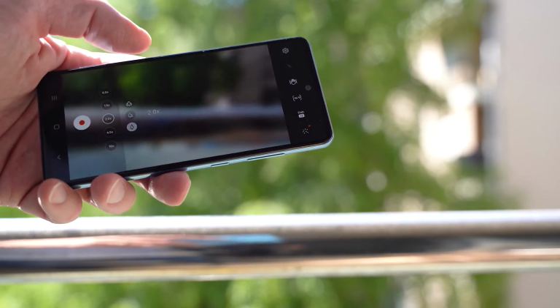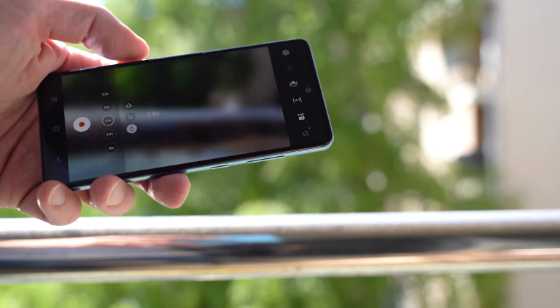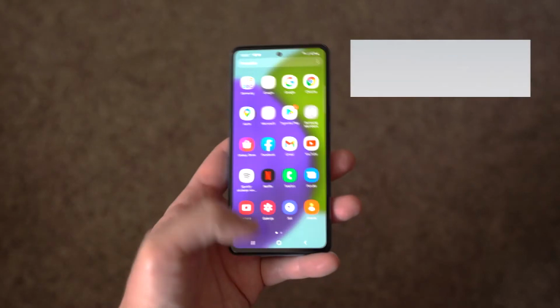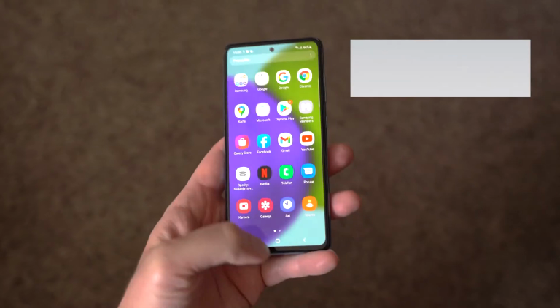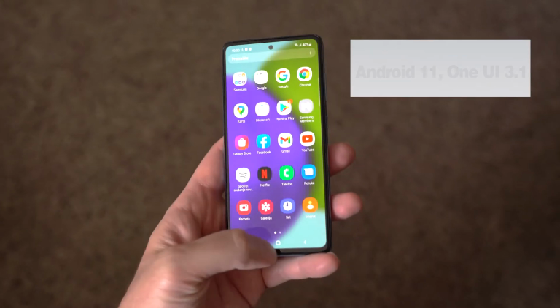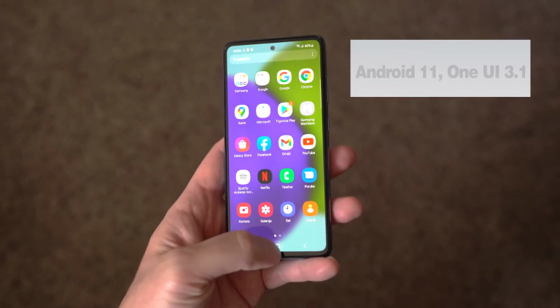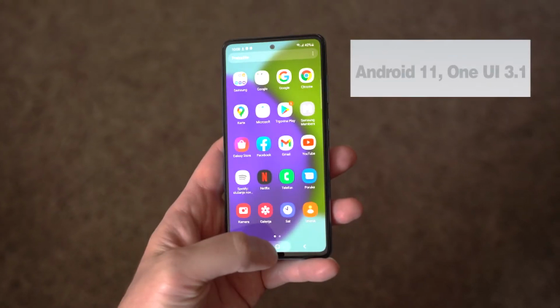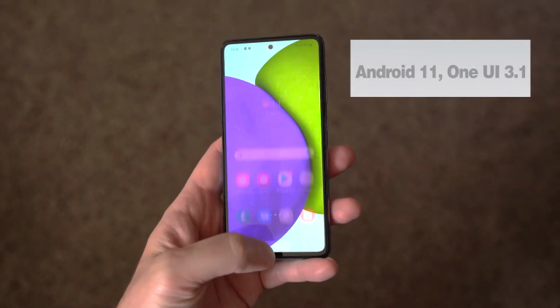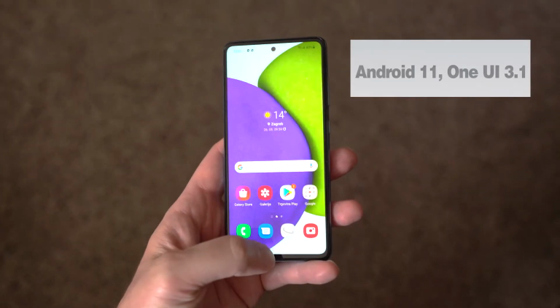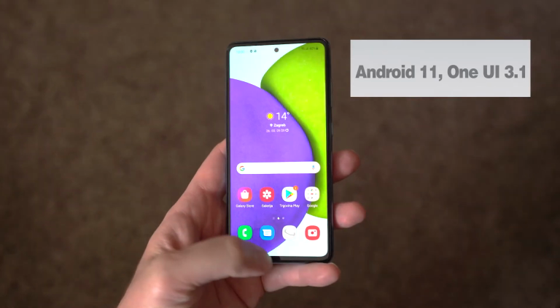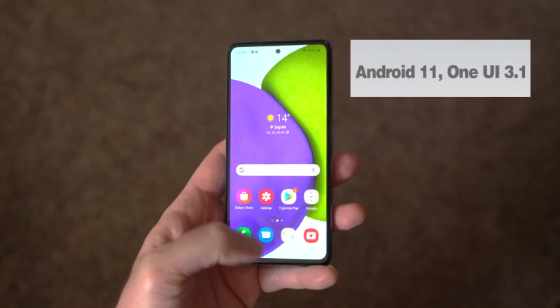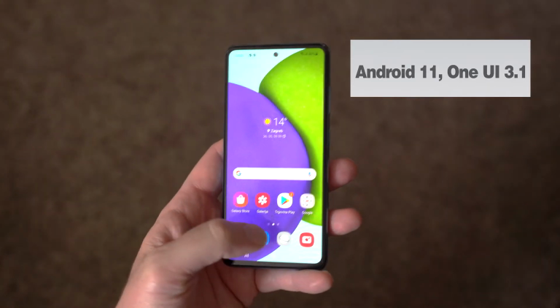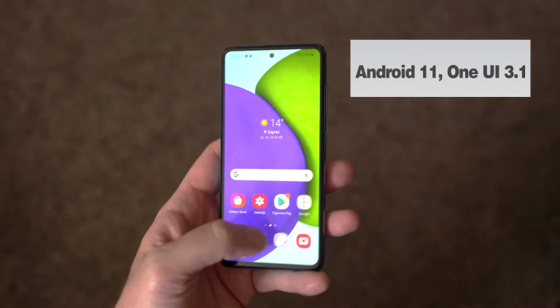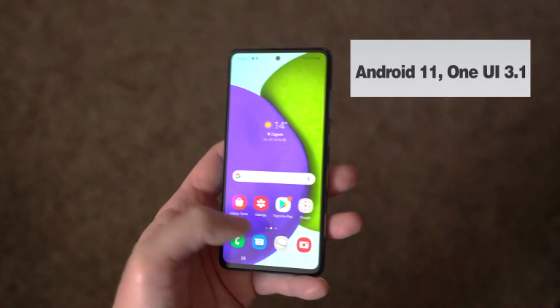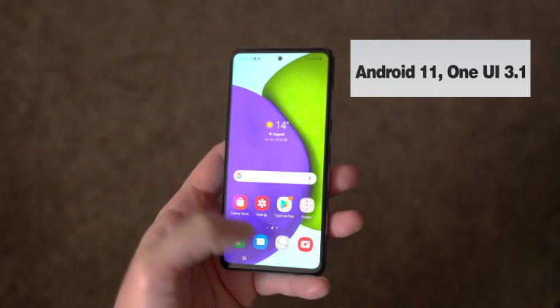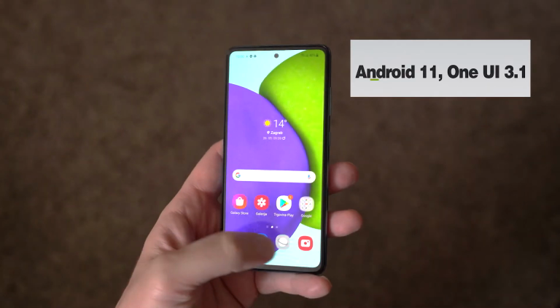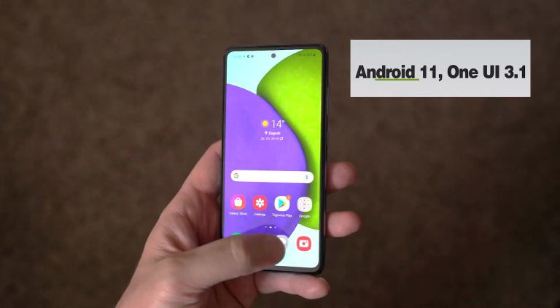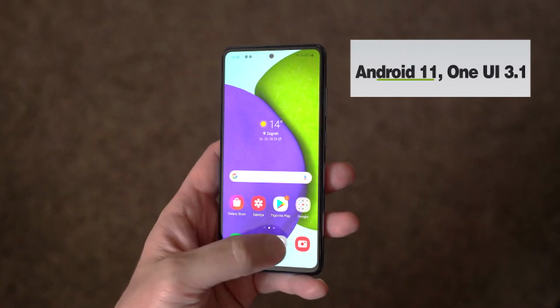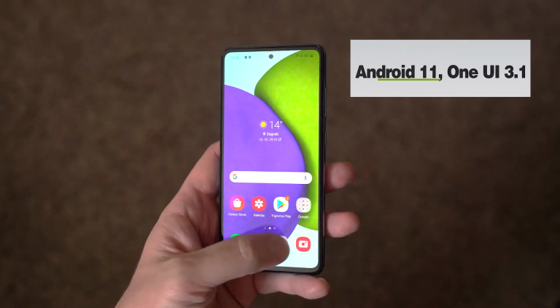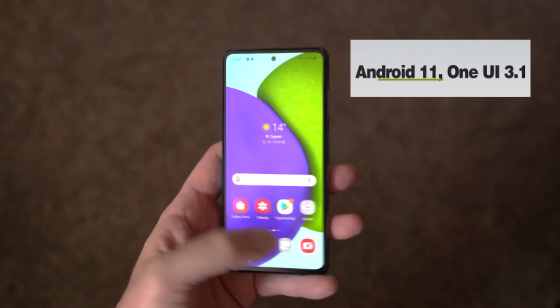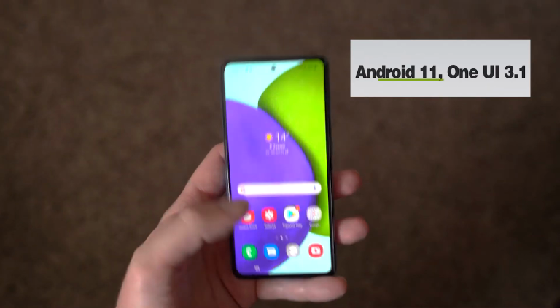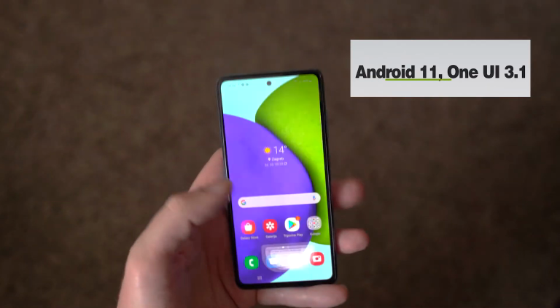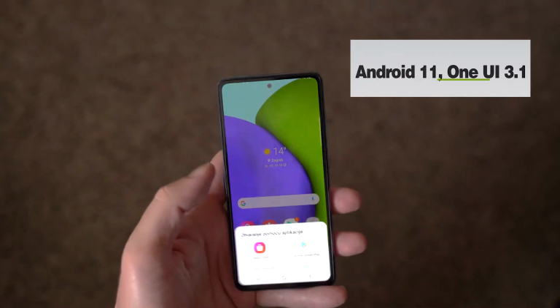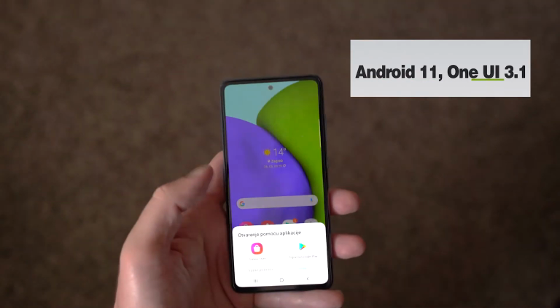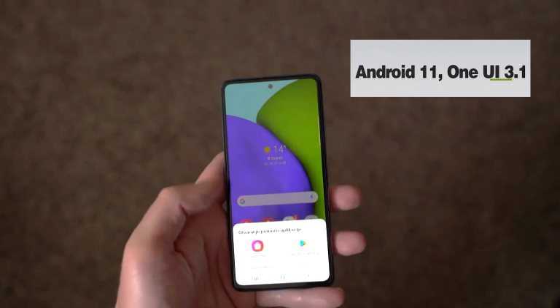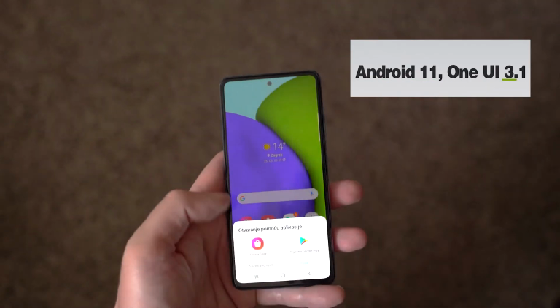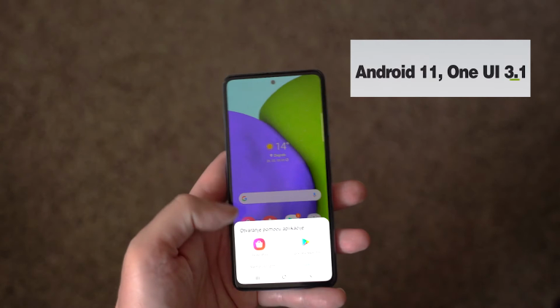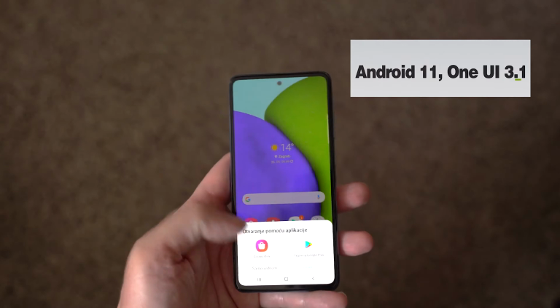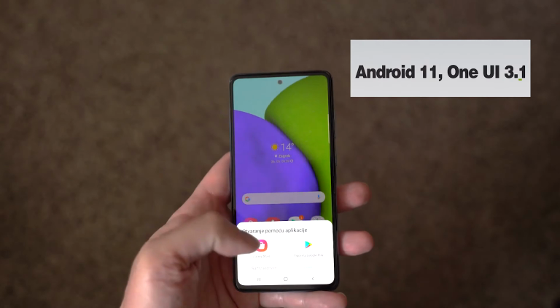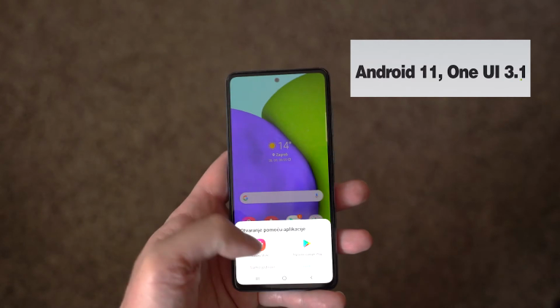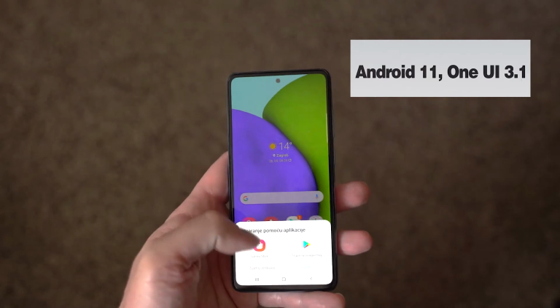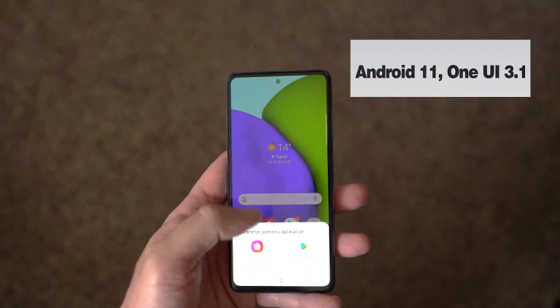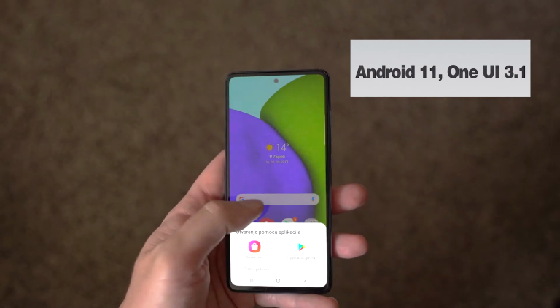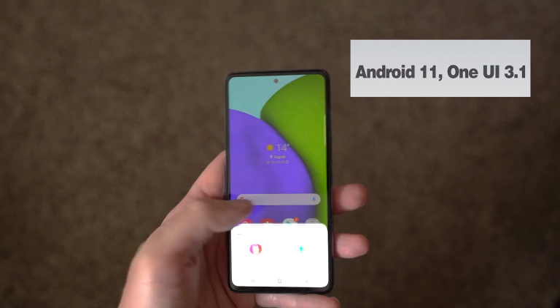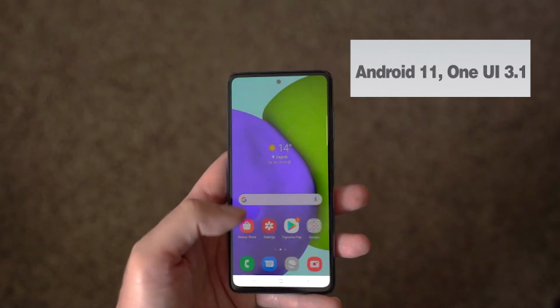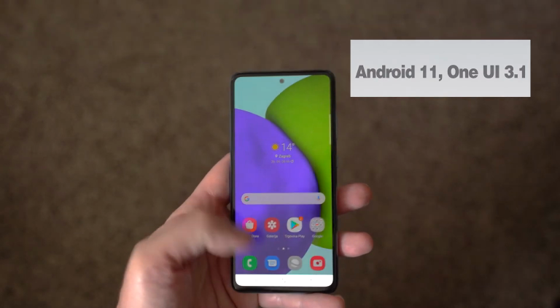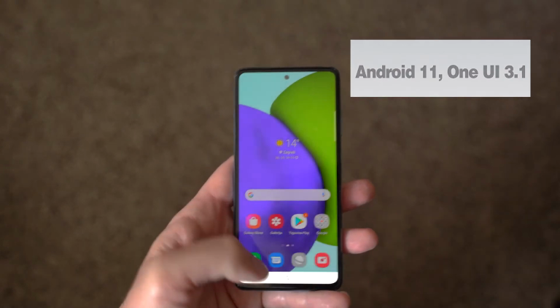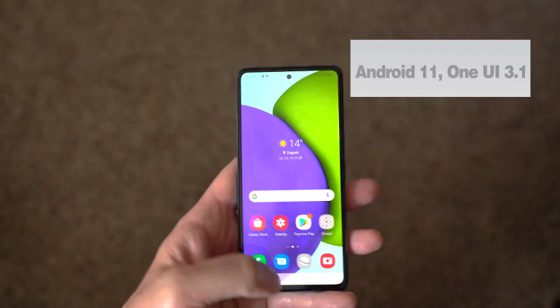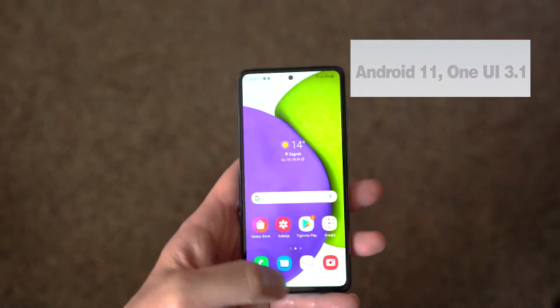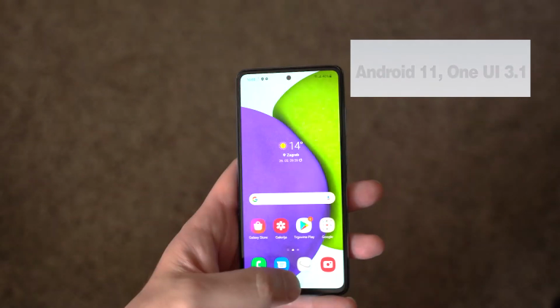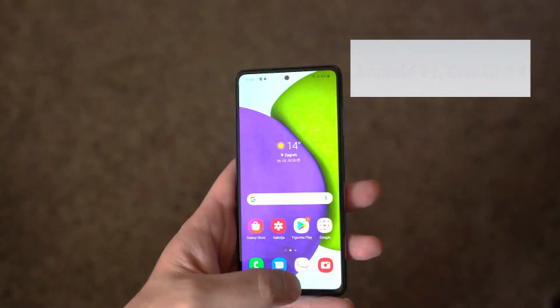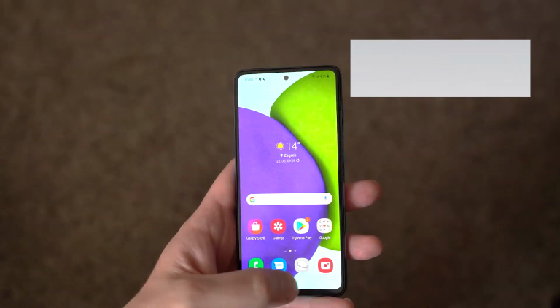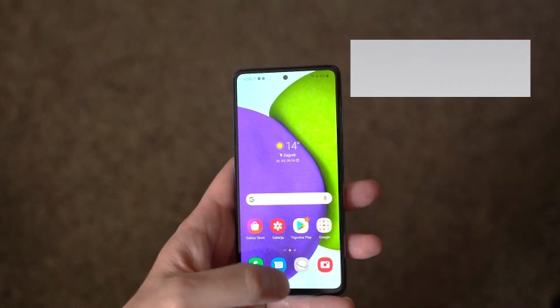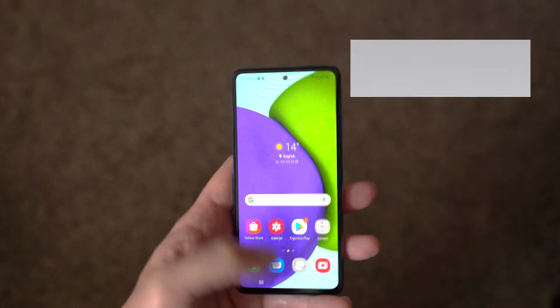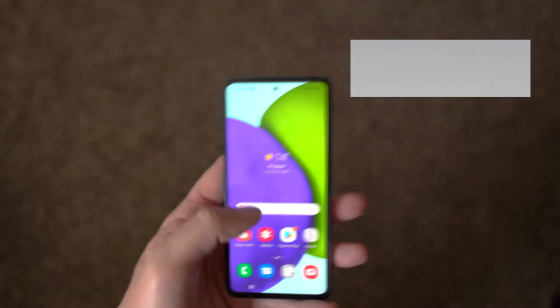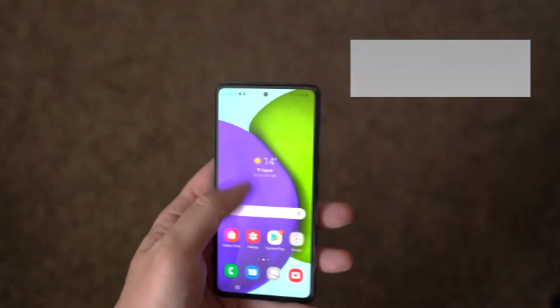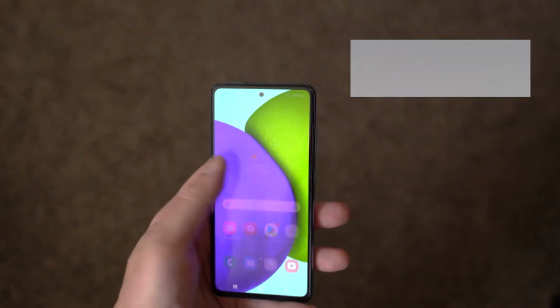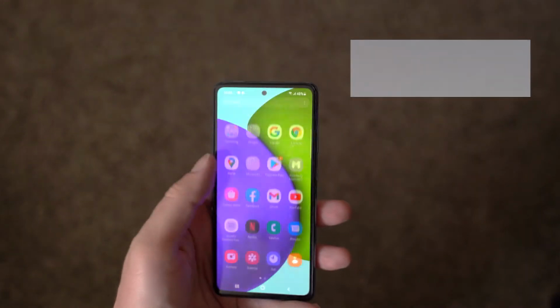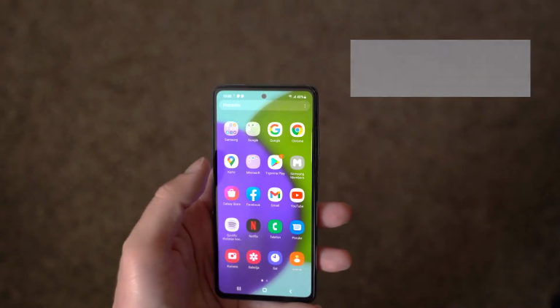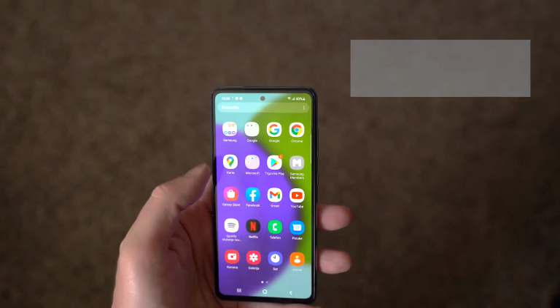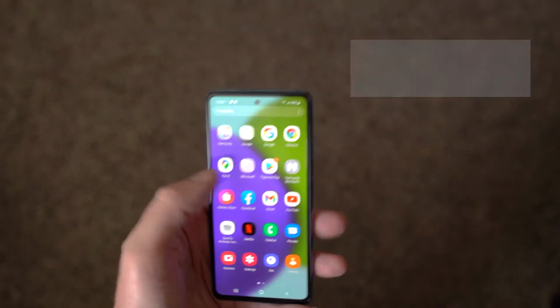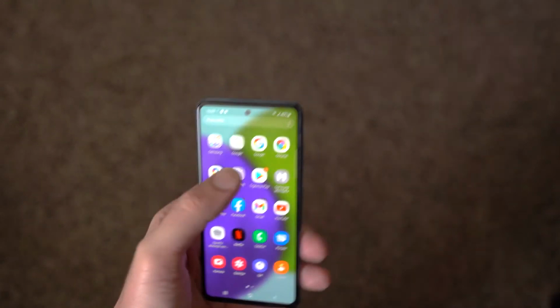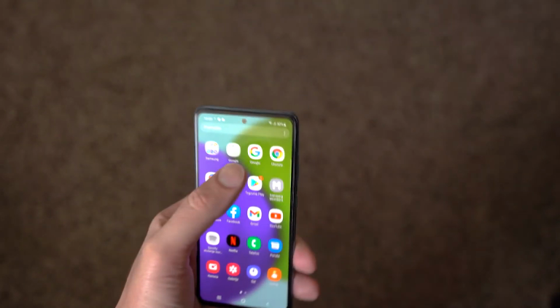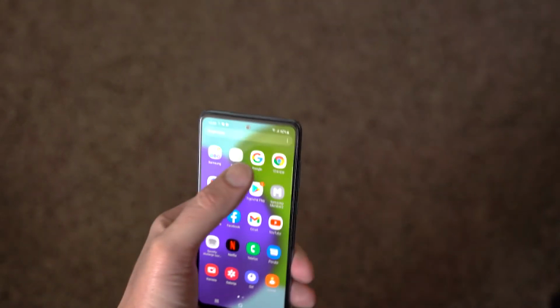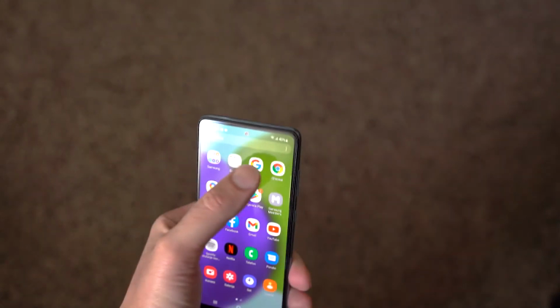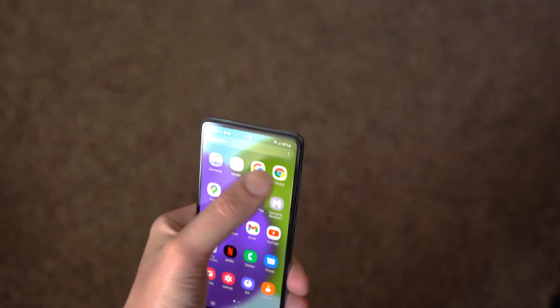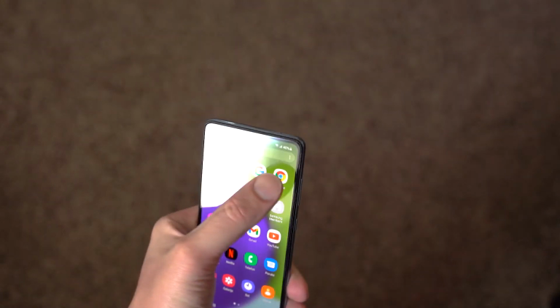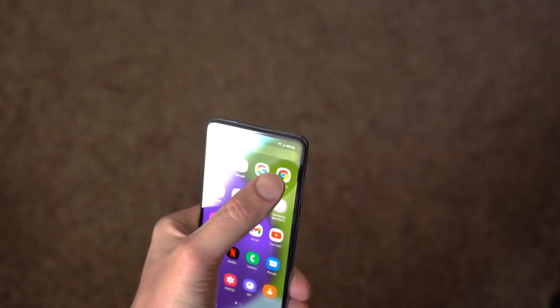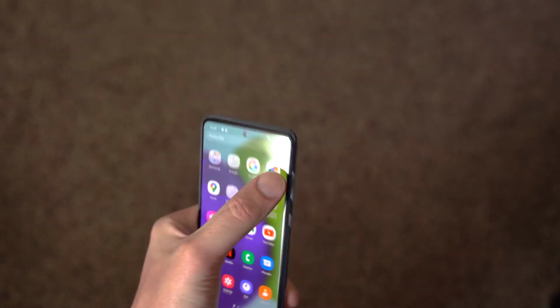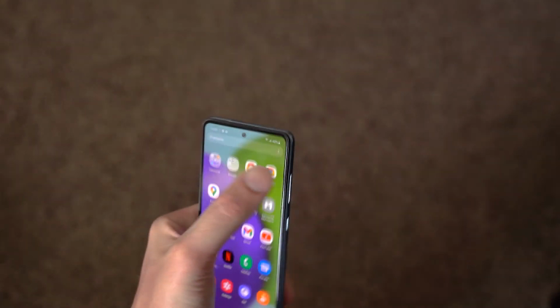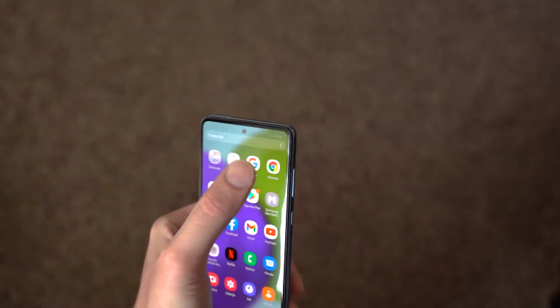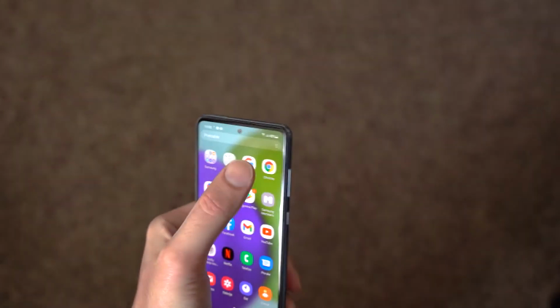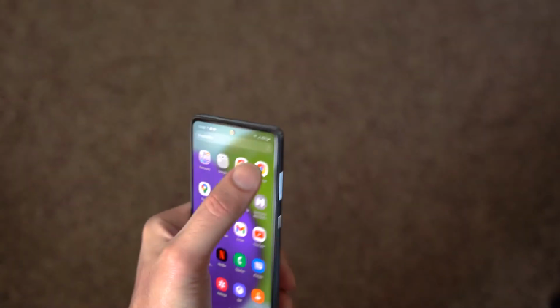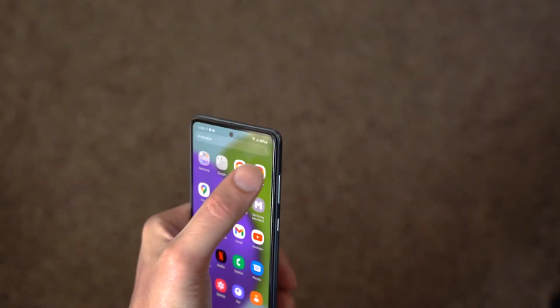The latest Android 11 comes with Samsung's One UI 3.1 upgrade that runs smoothly, looks refreshing and is very intuitively set.